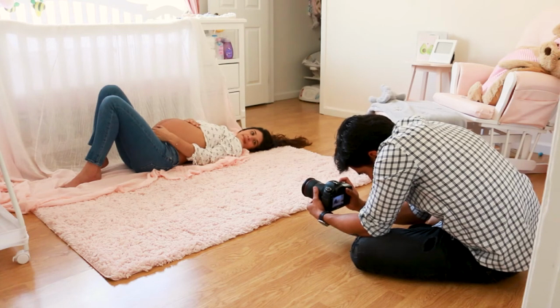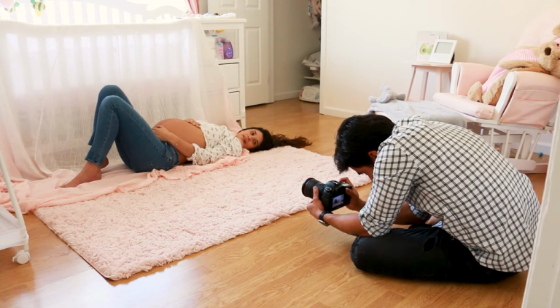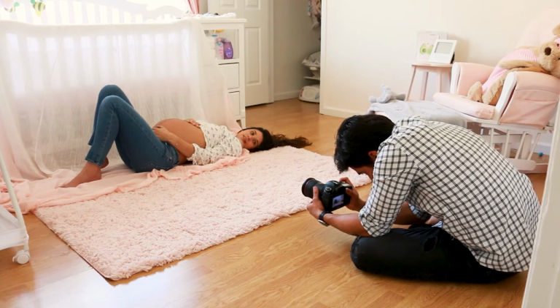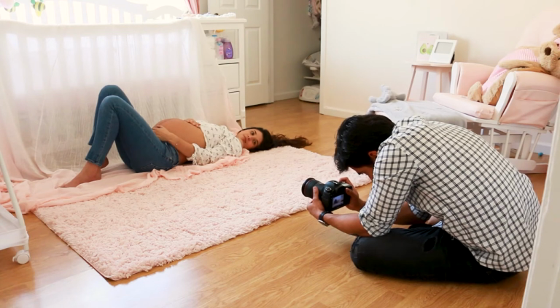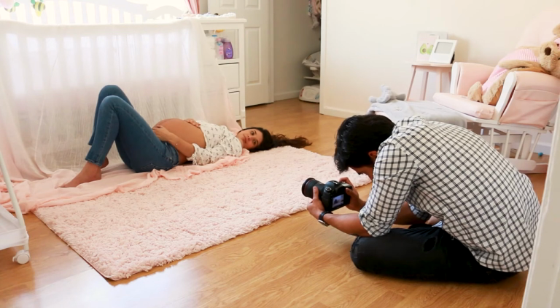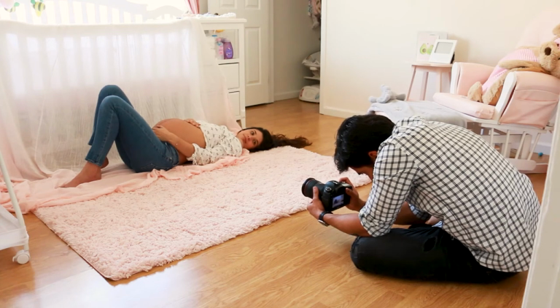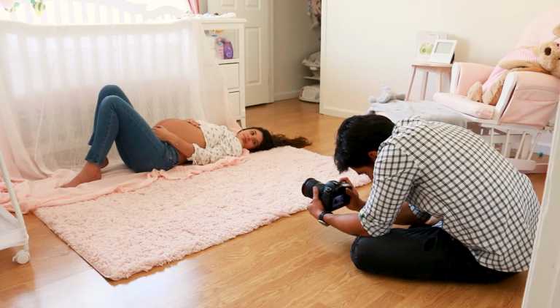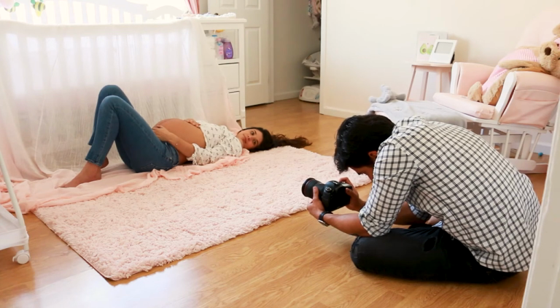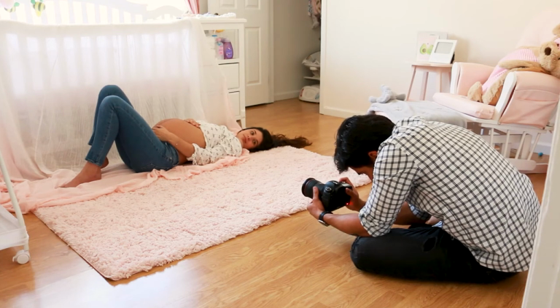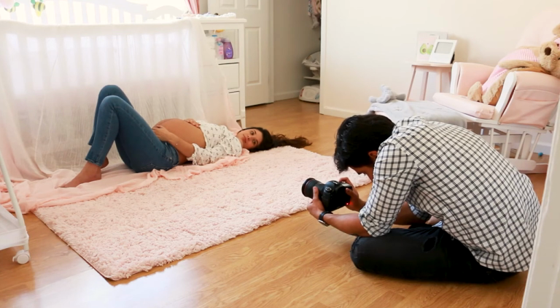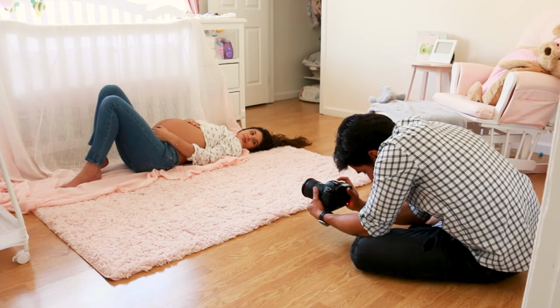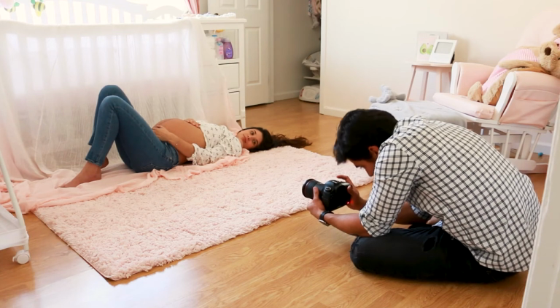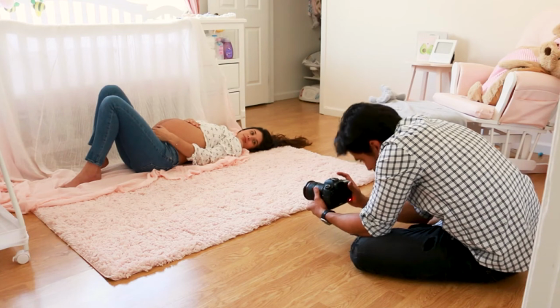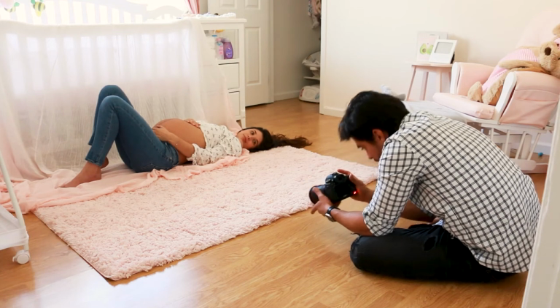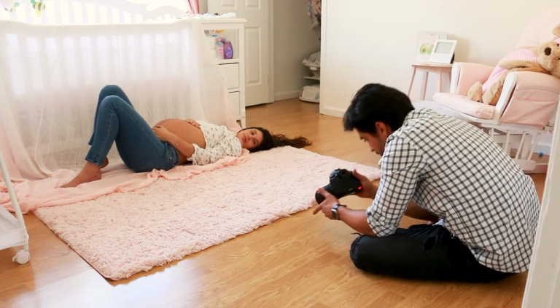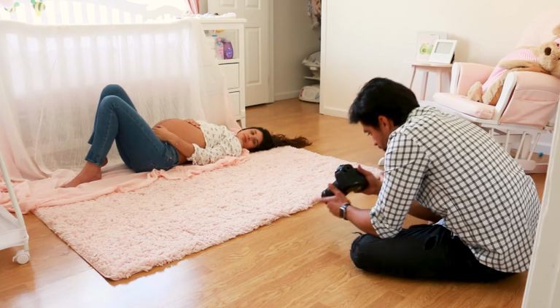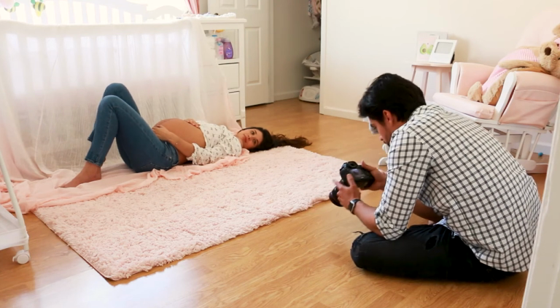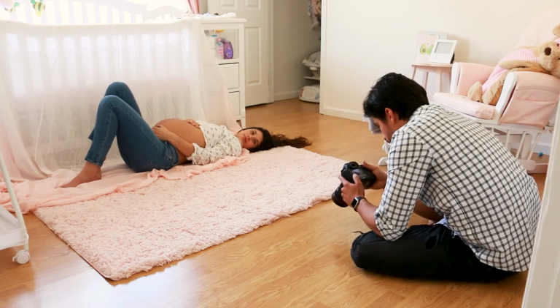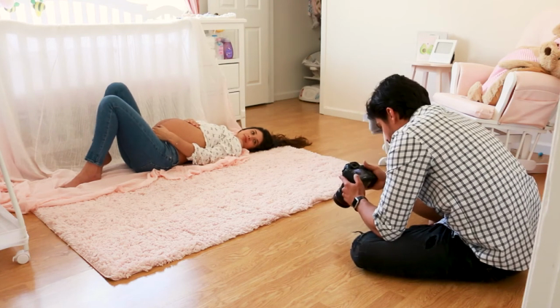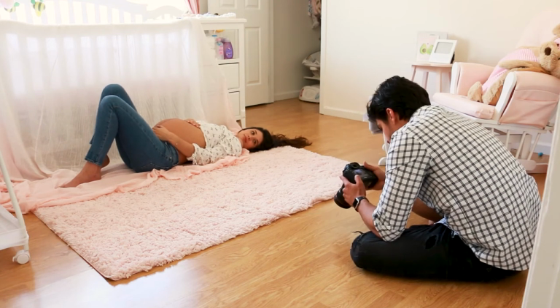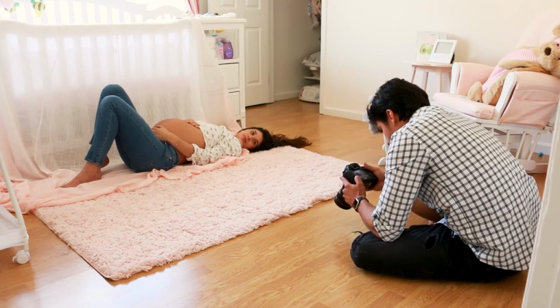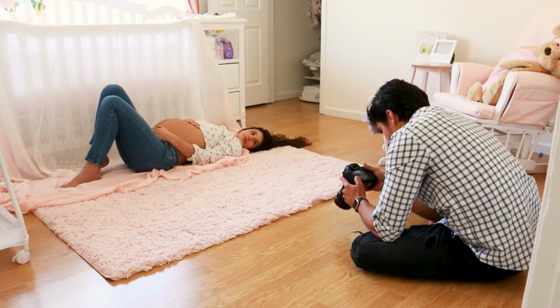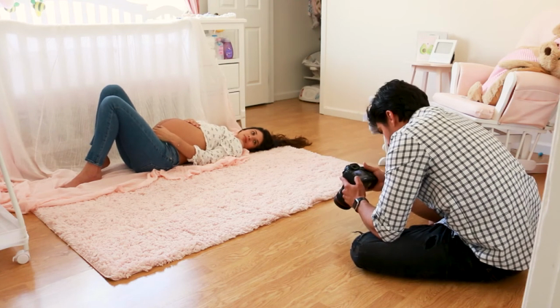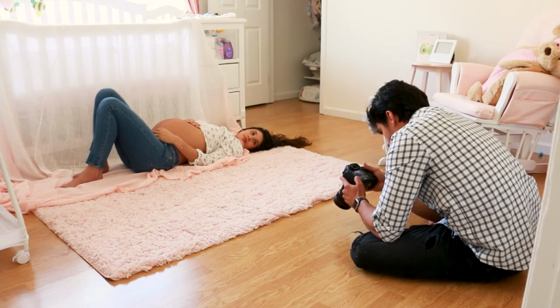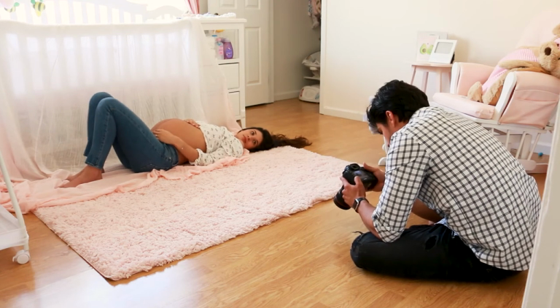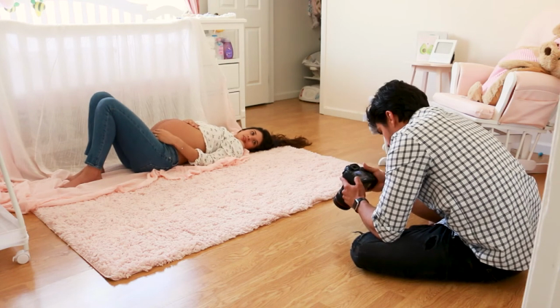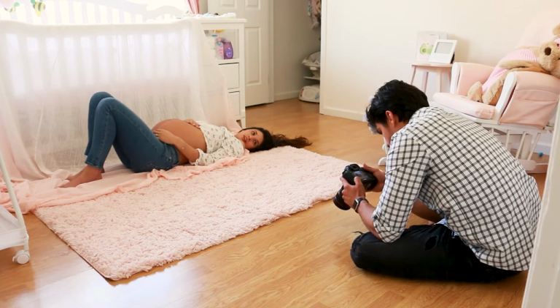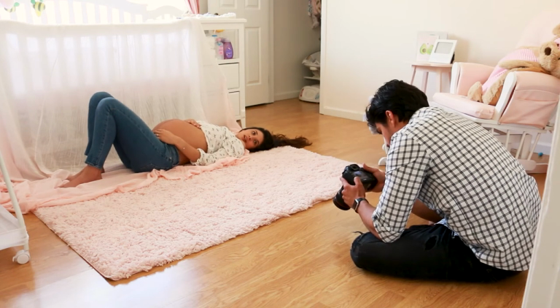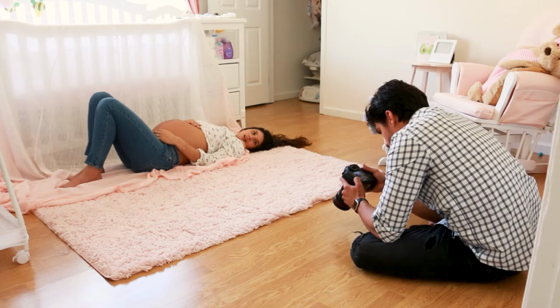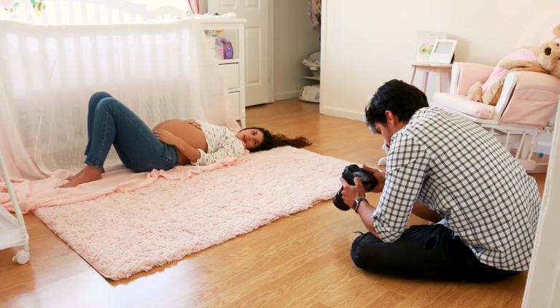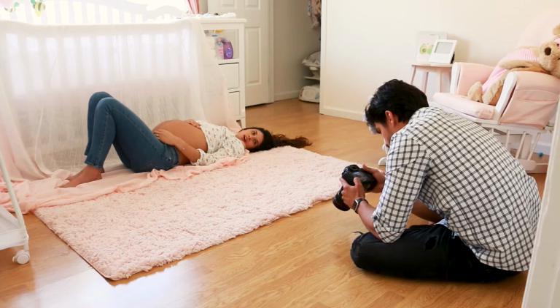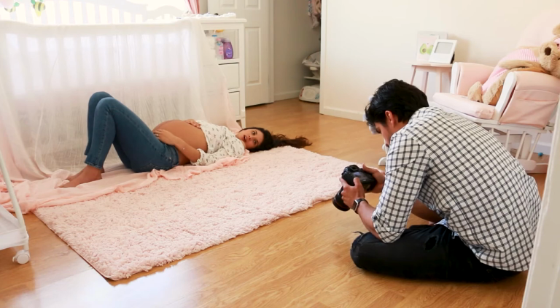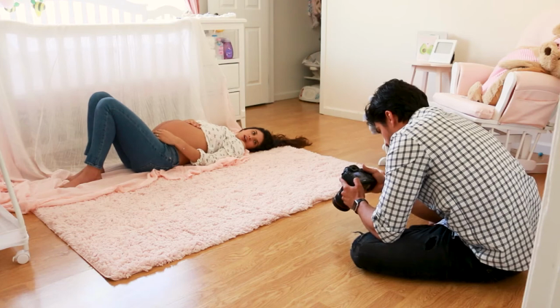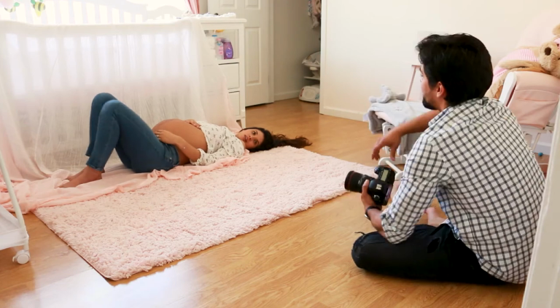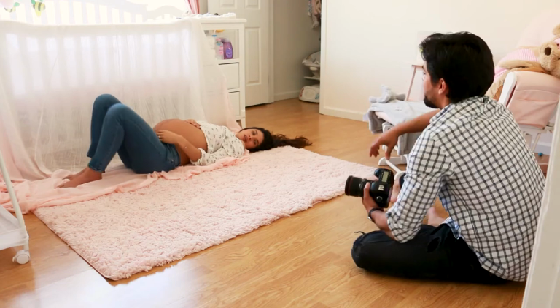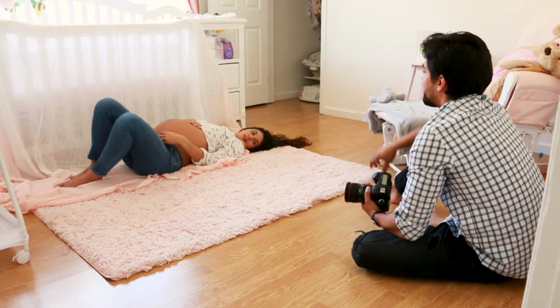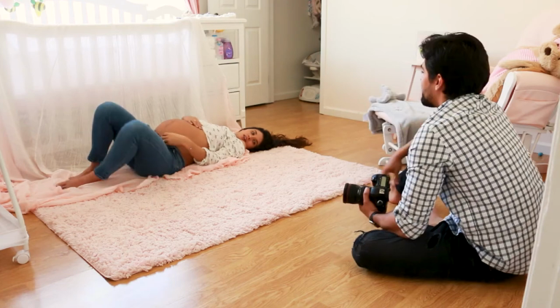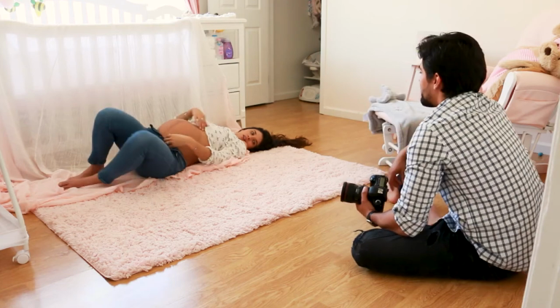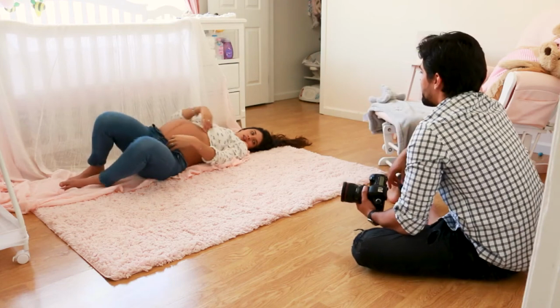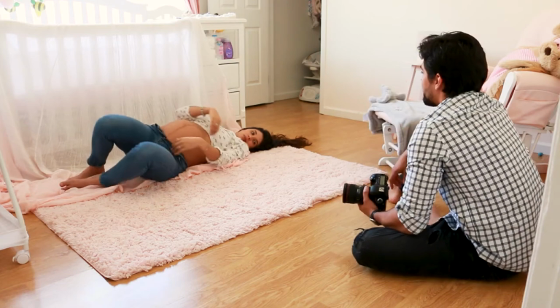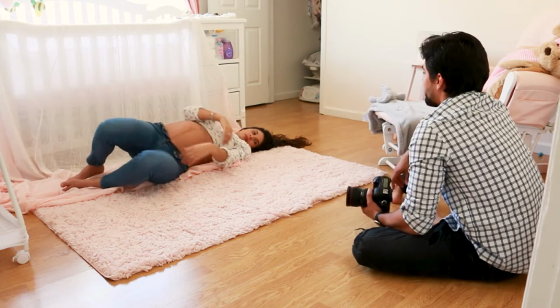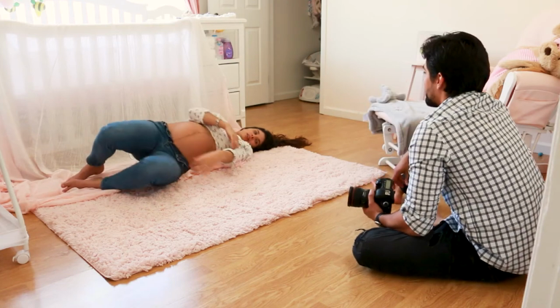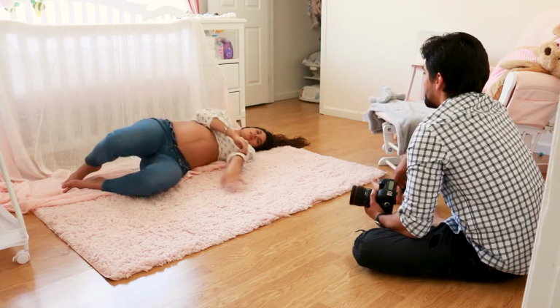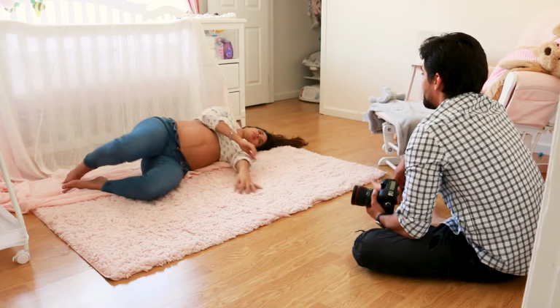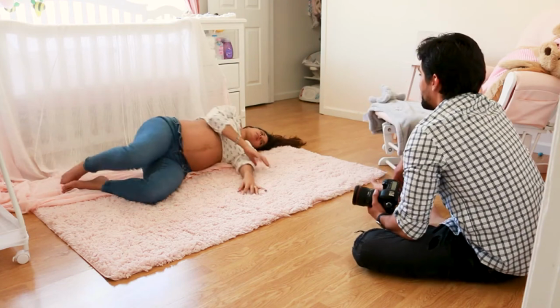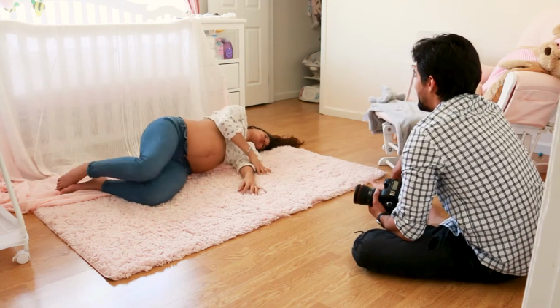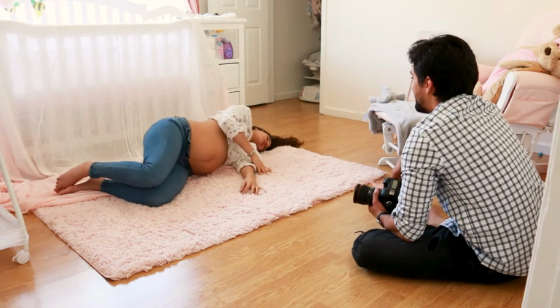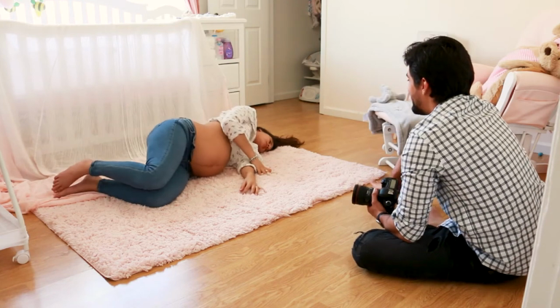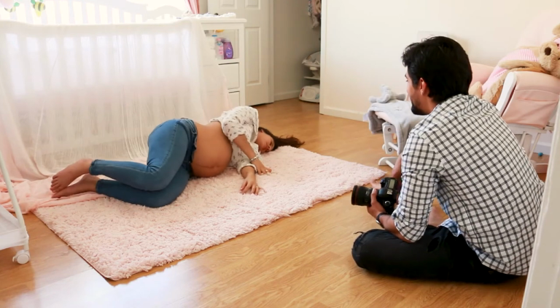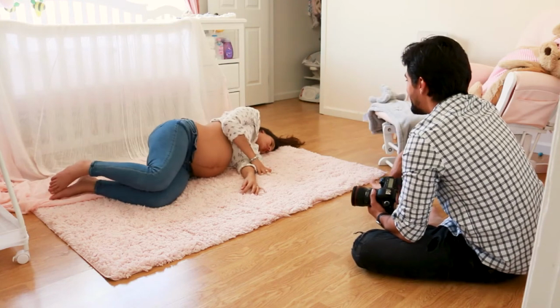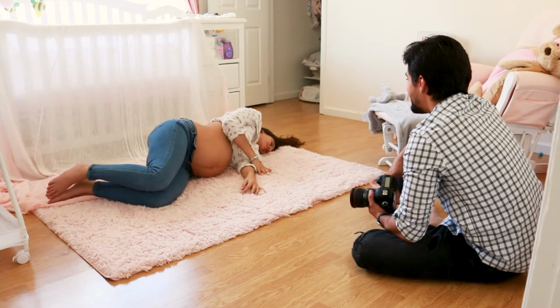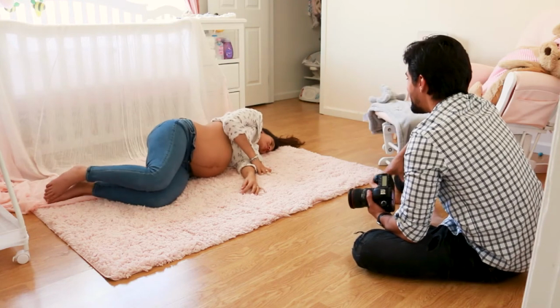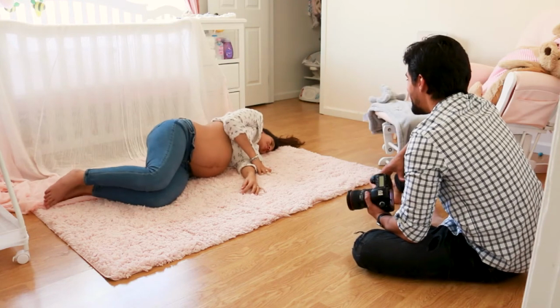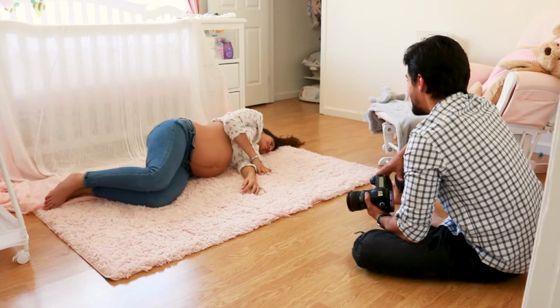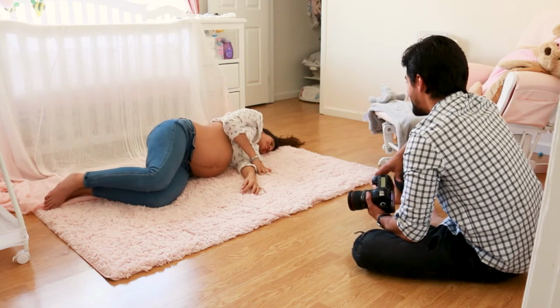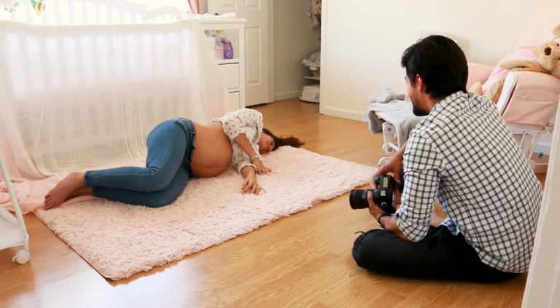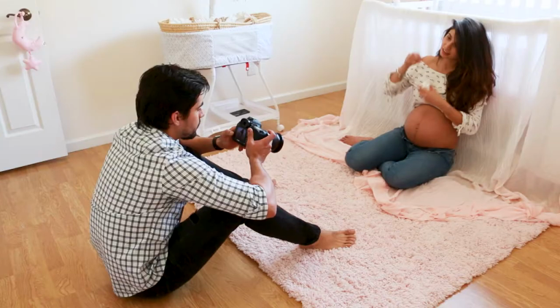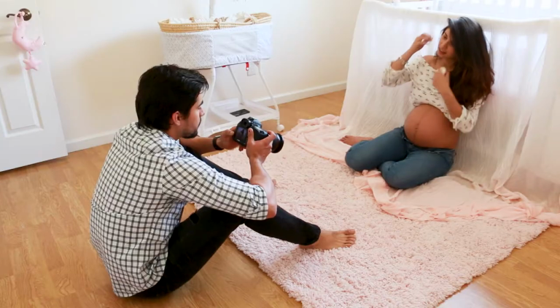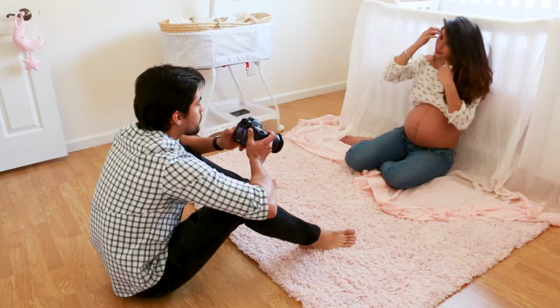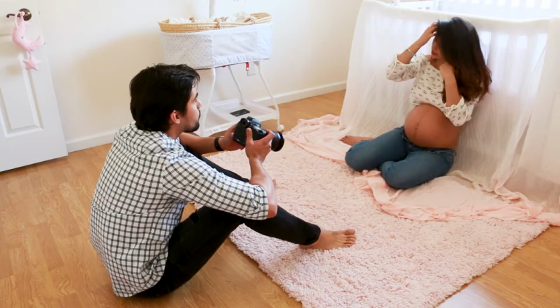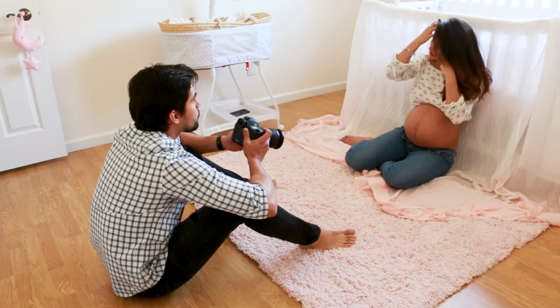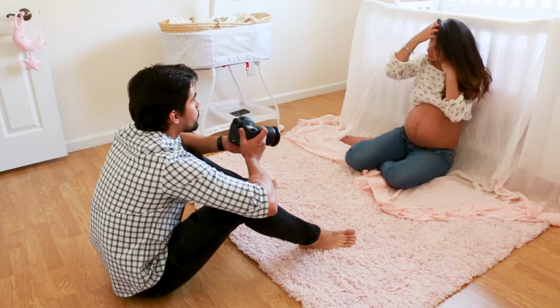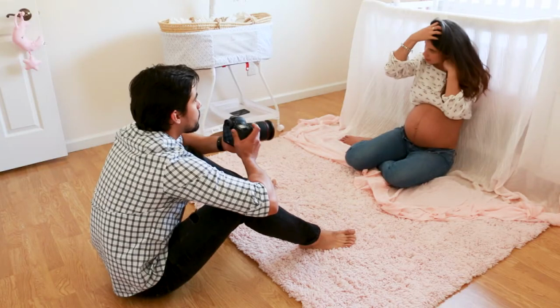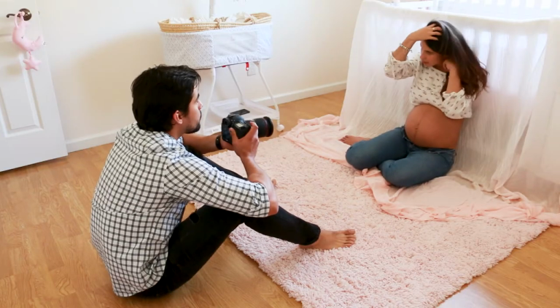It's usually more flattering to have pregnant women standing in pictures. If you're going to have them sitting or laying down, make sure to position them very well.